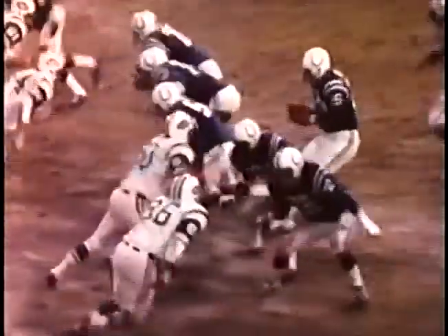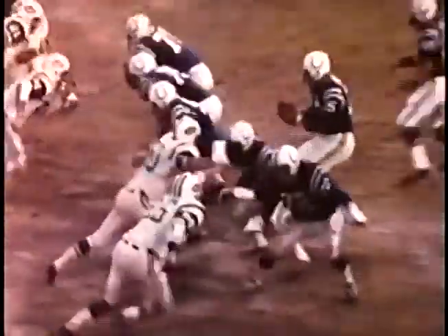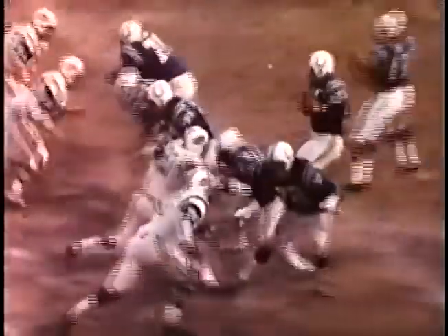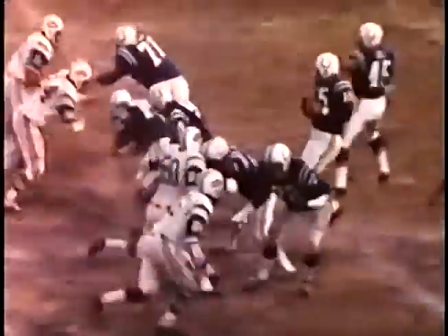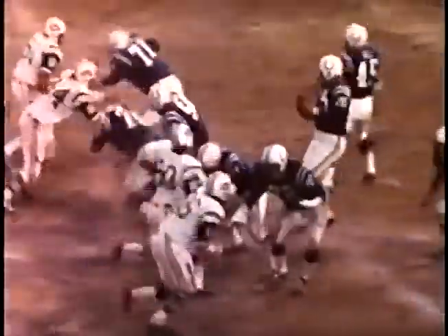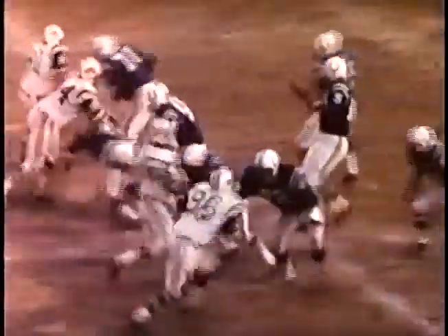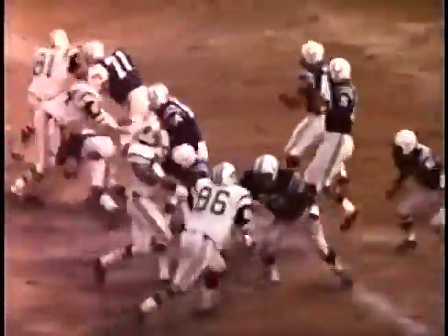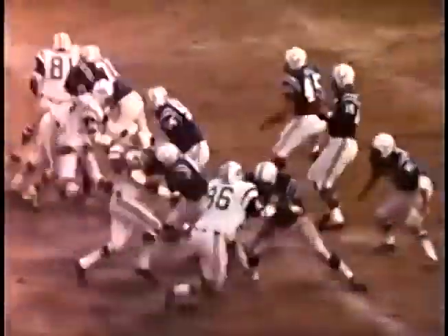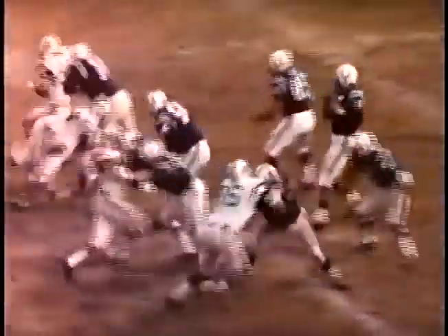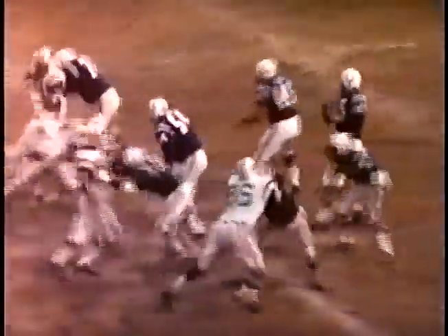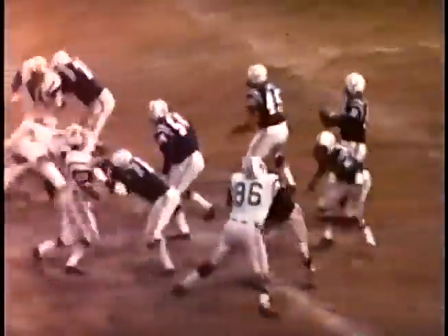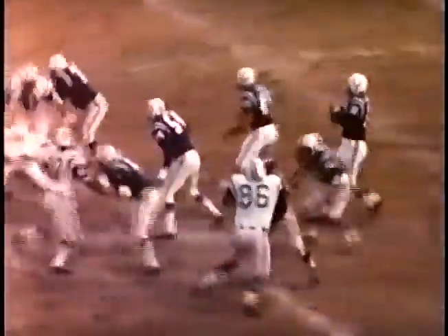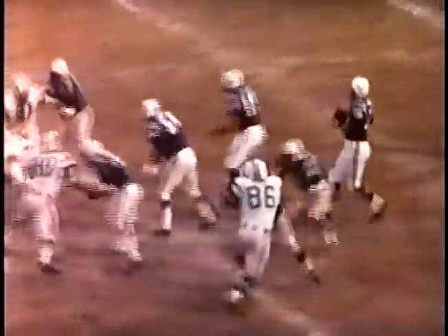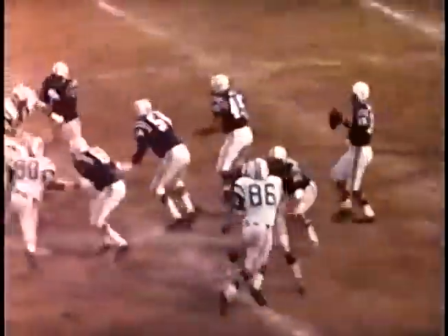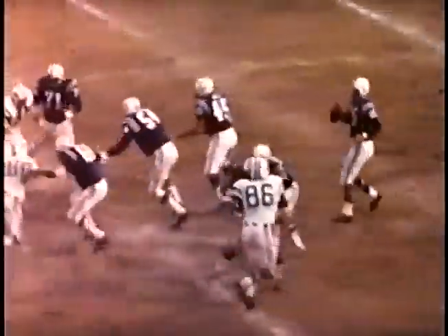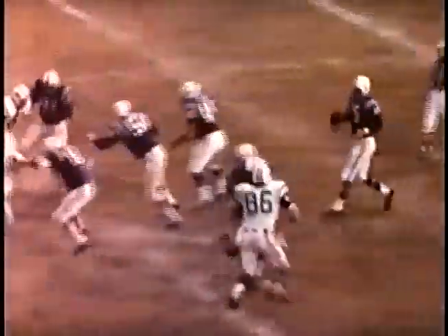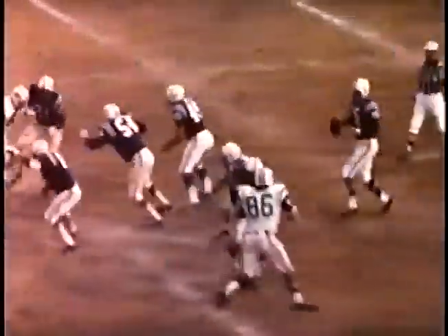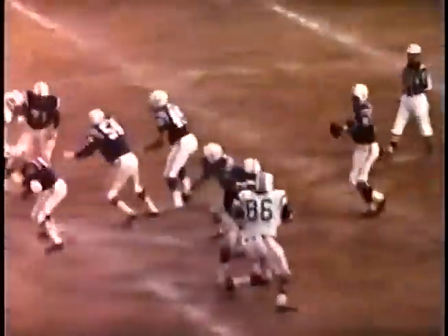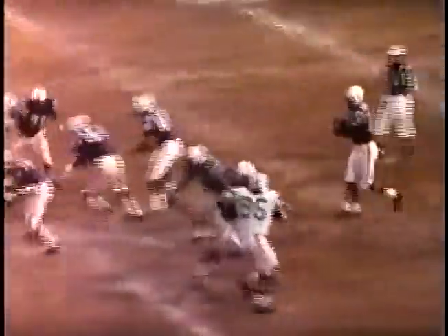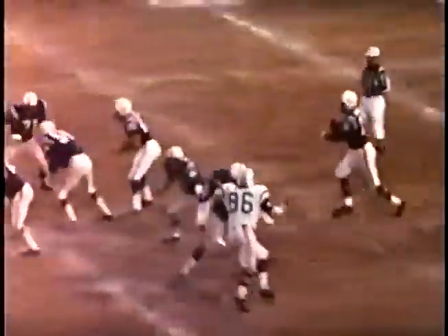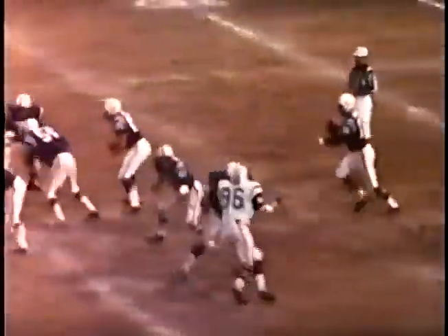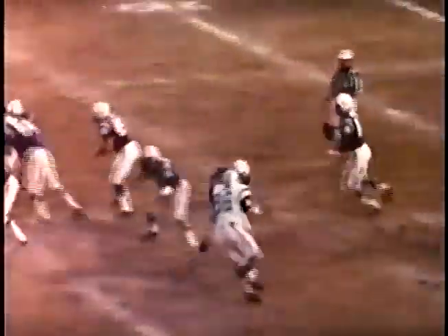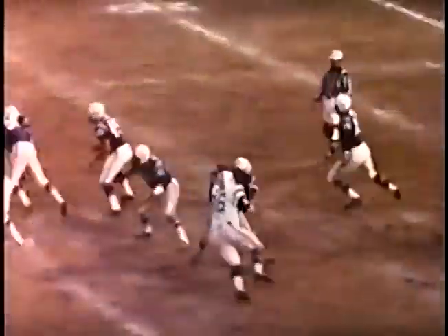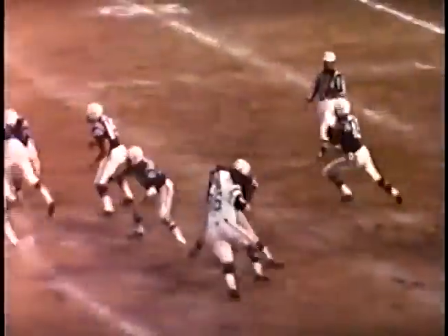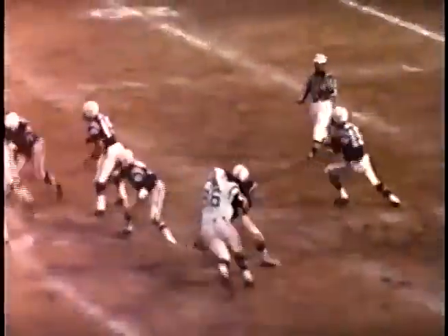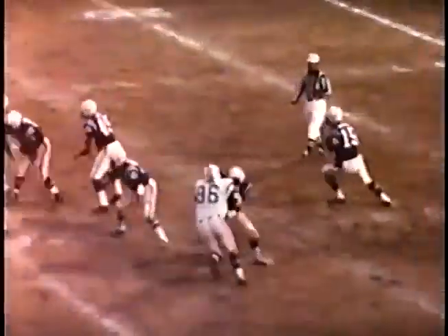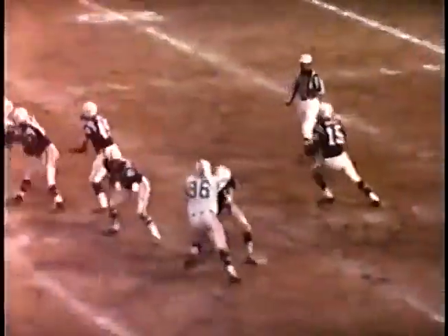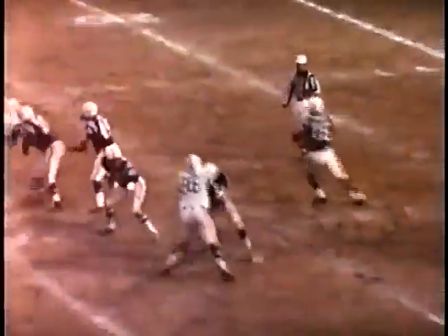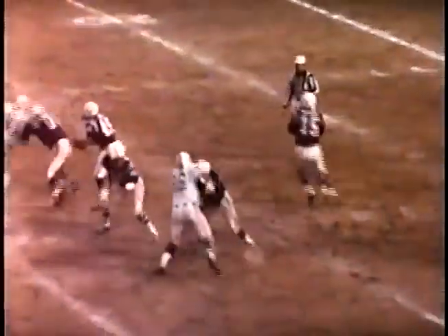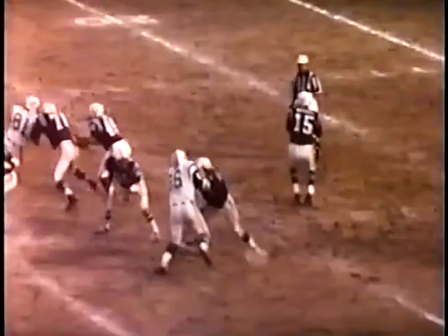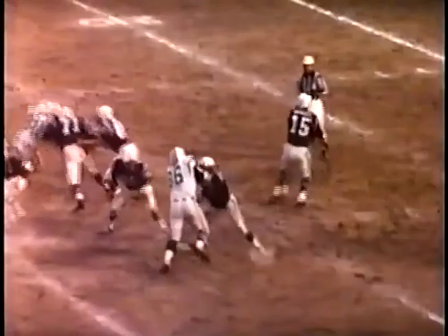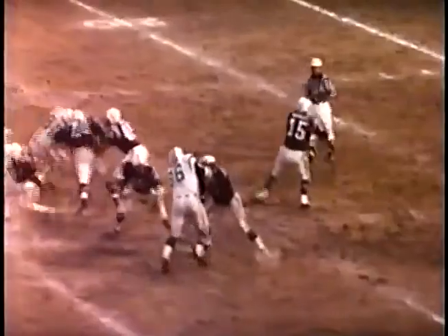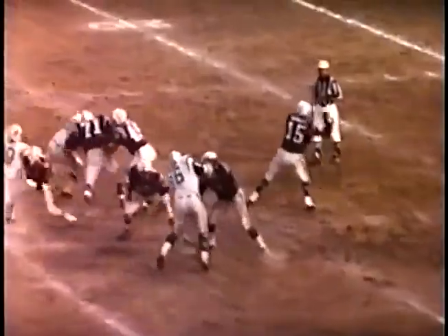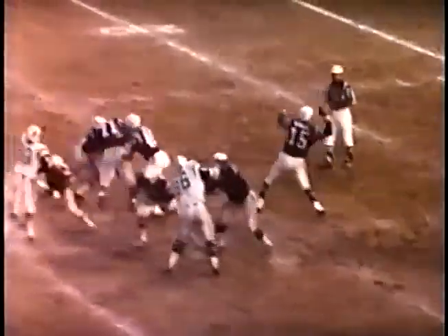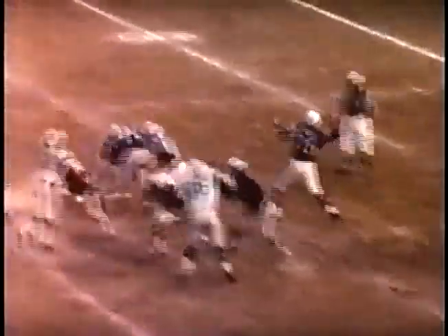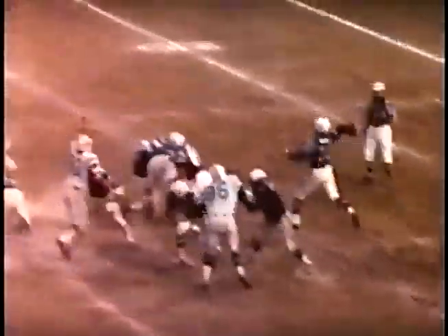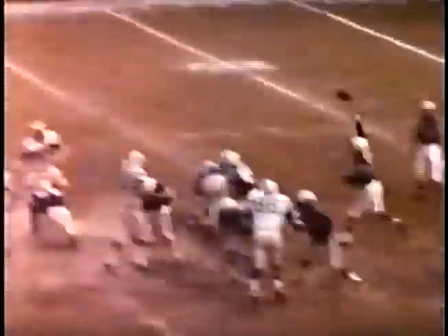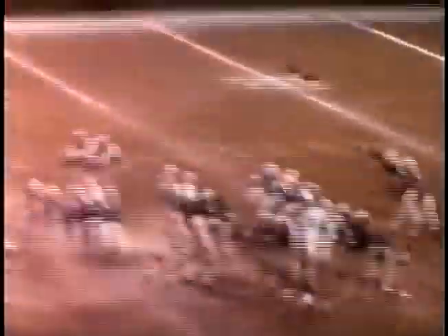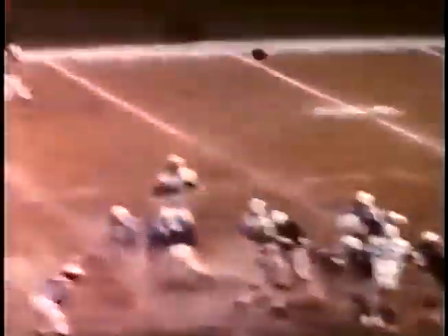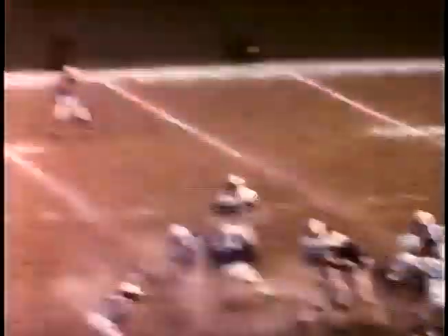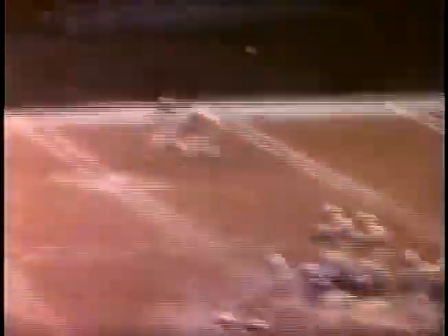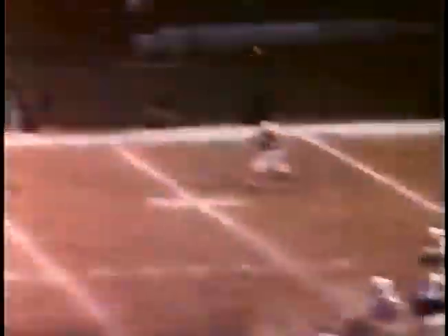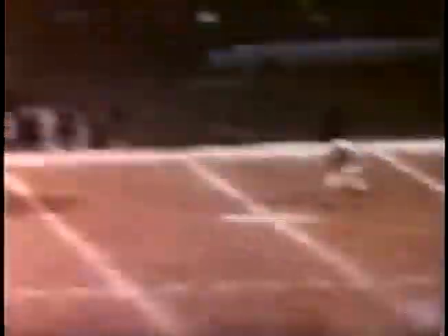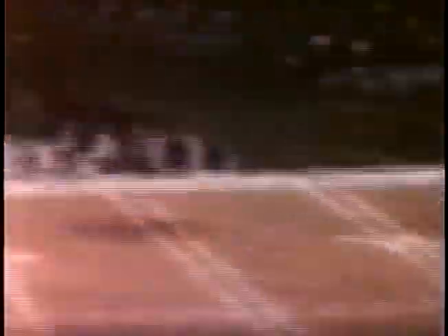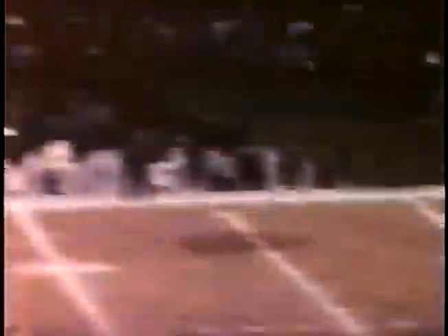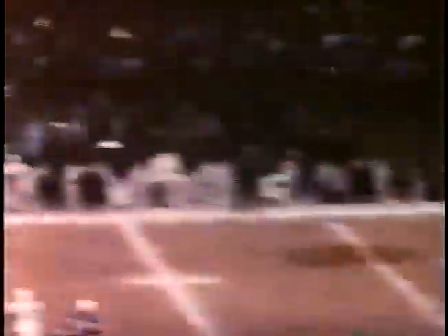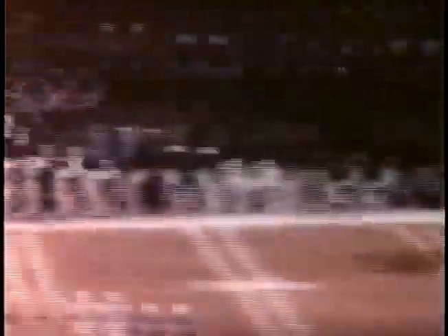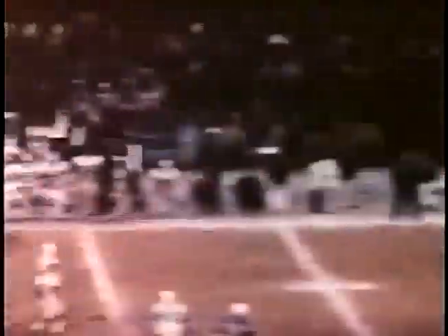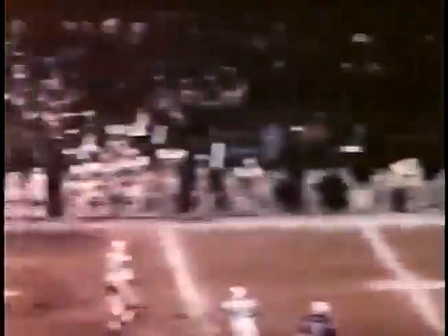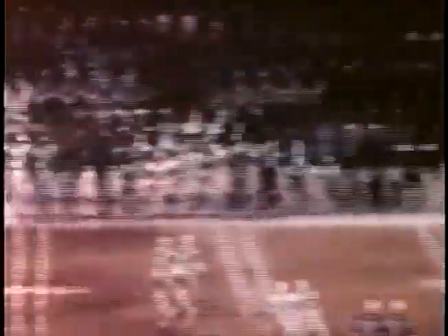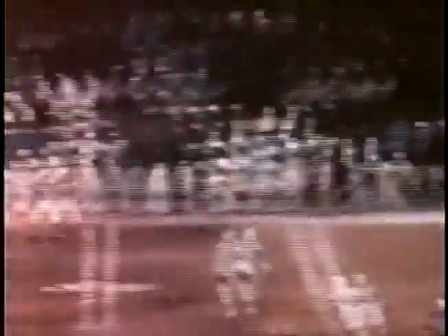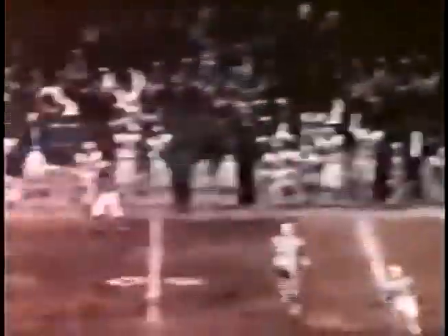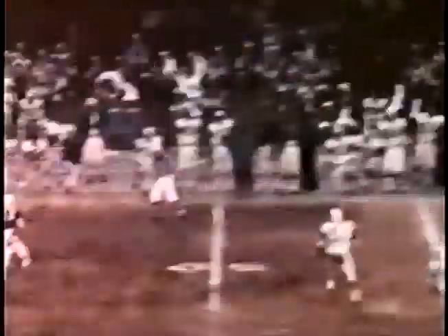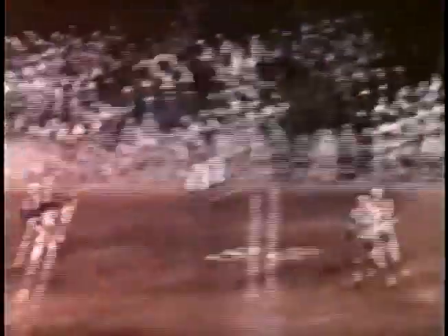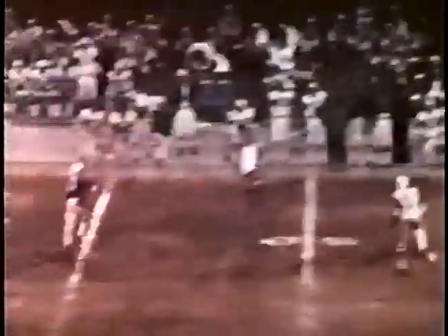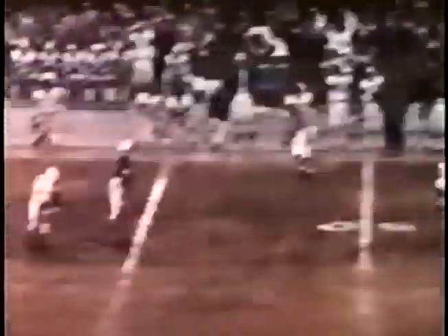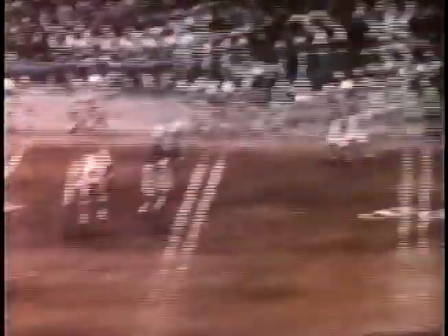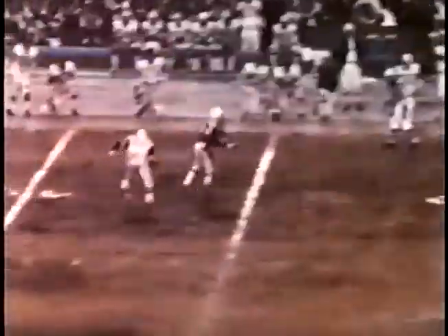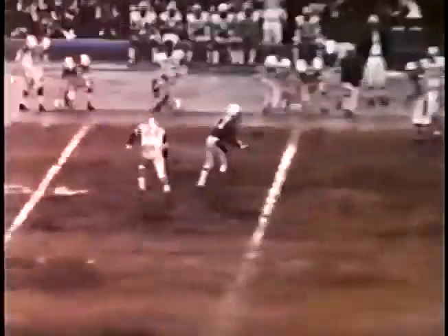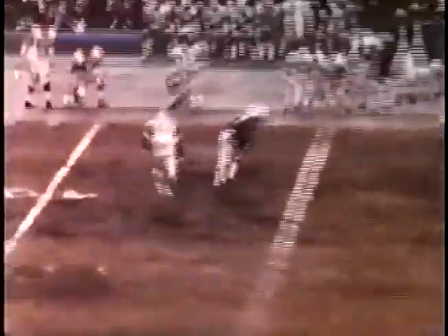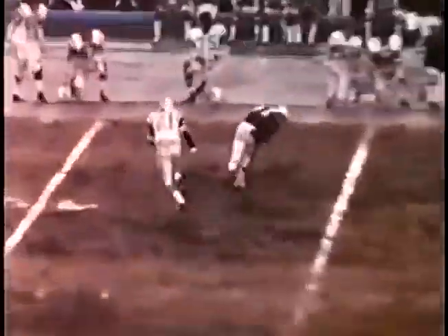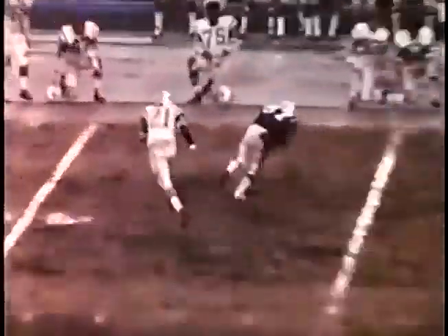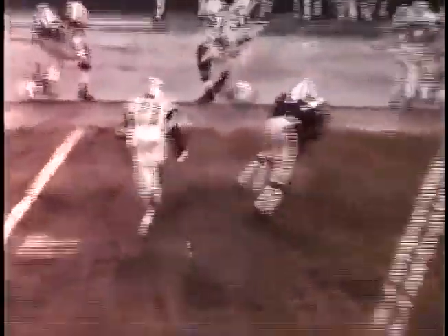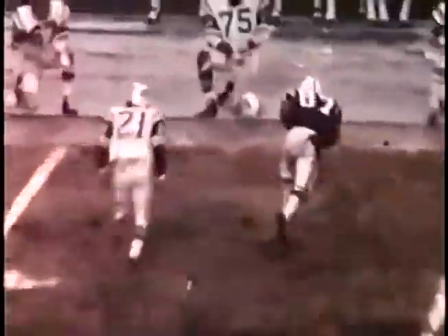But Morrow brought the poised Colts right back before the end of the half, hitting number 87, Roy Jefferson, for a long gain.